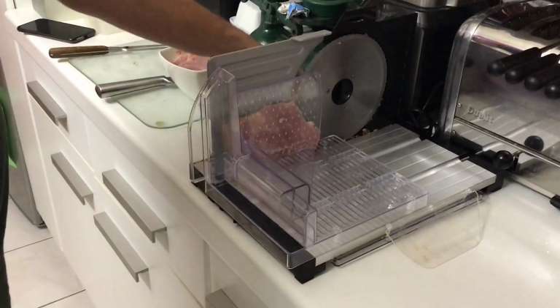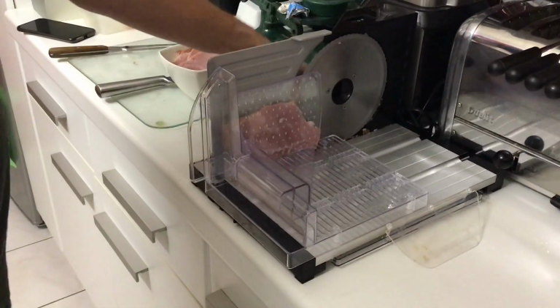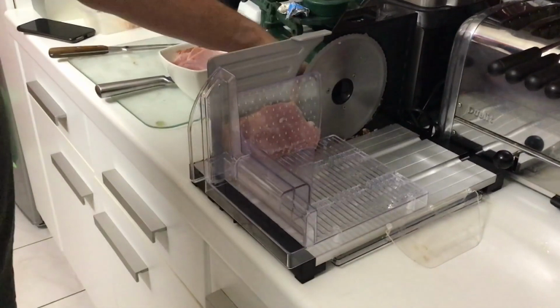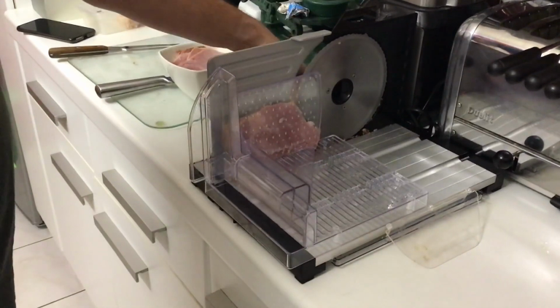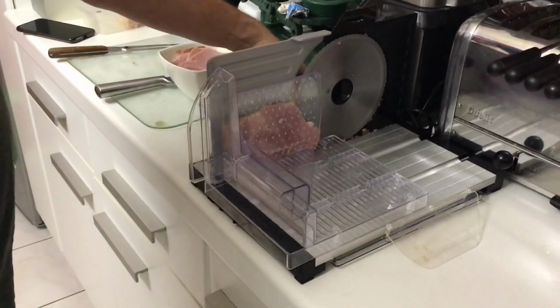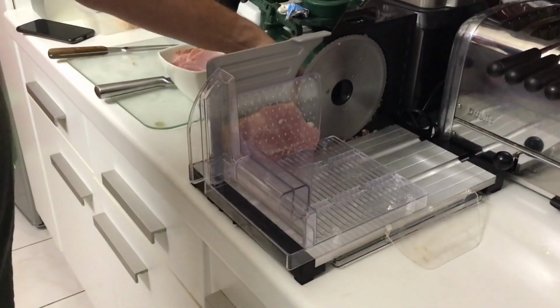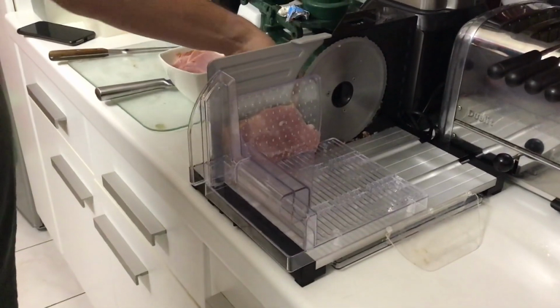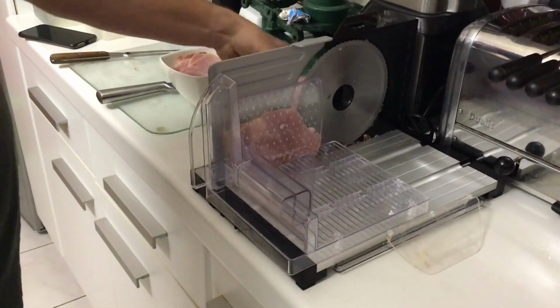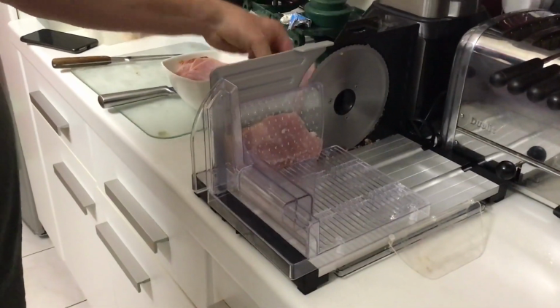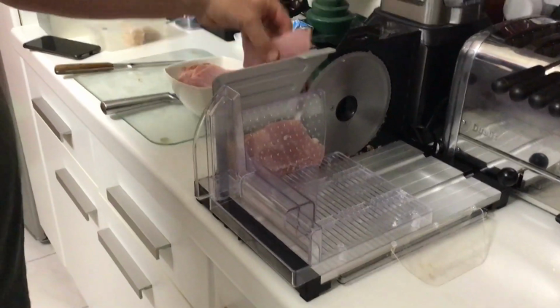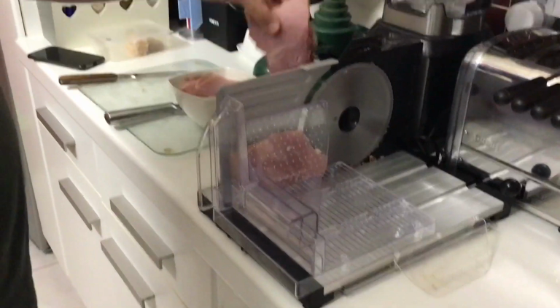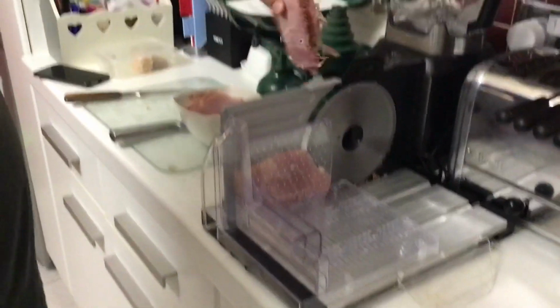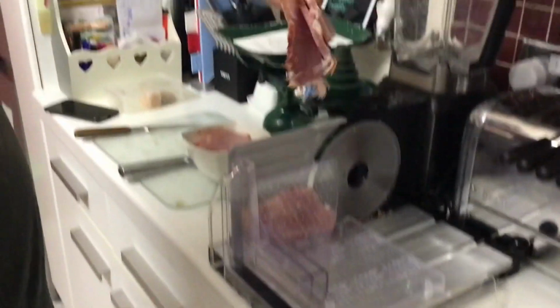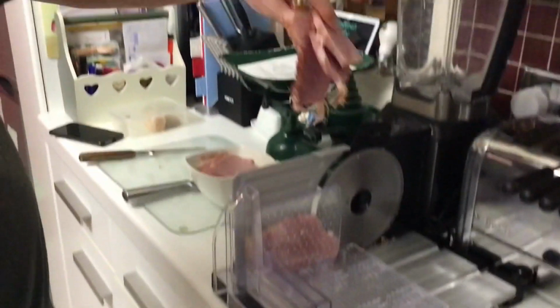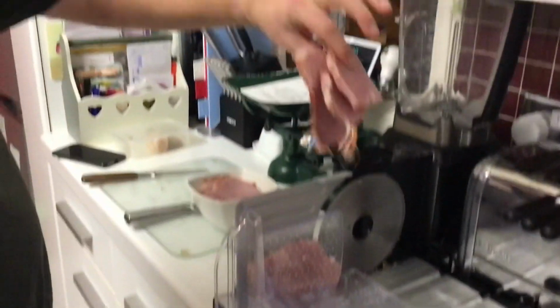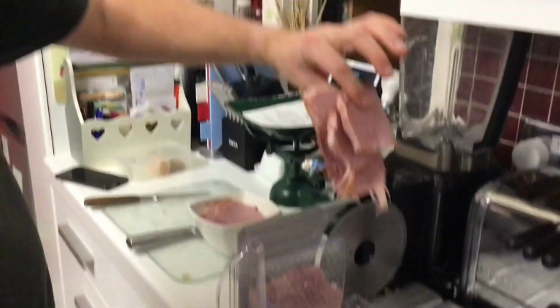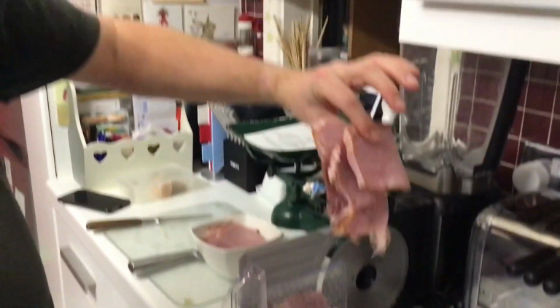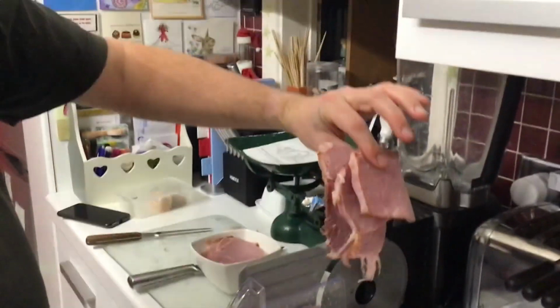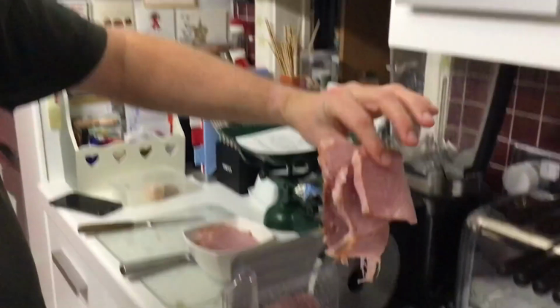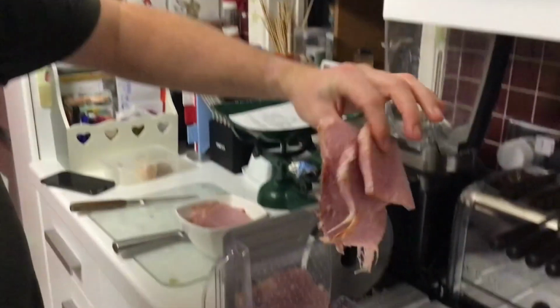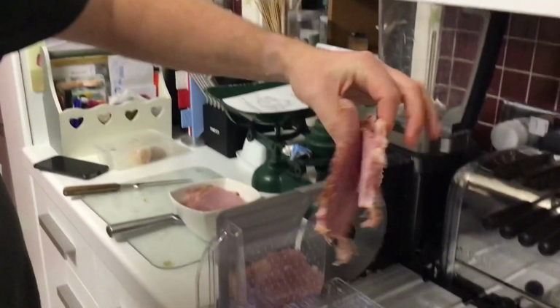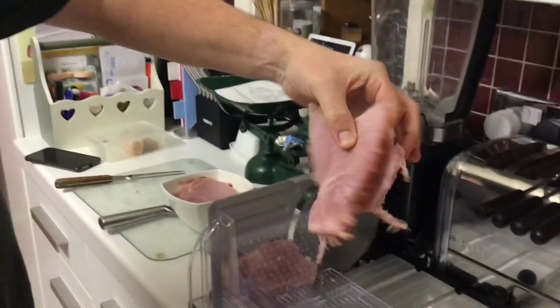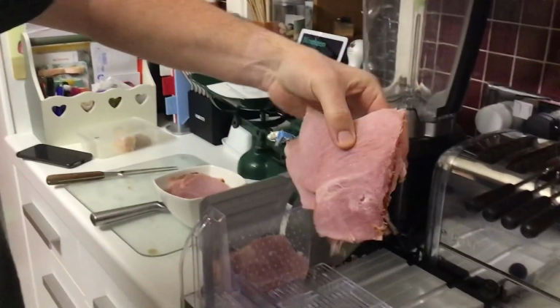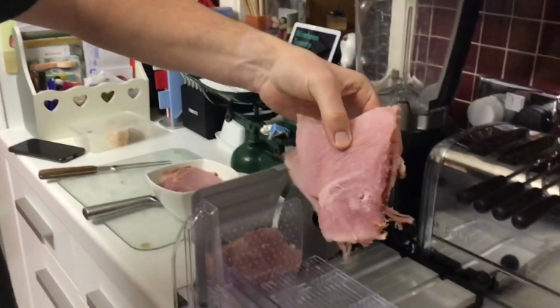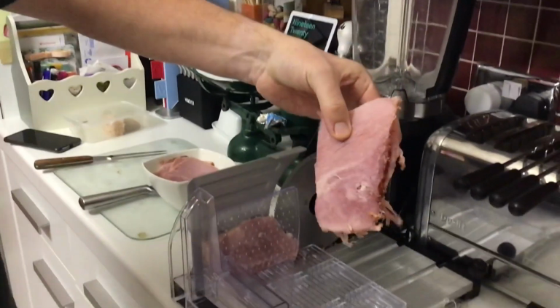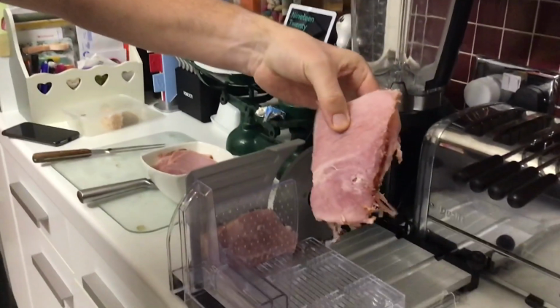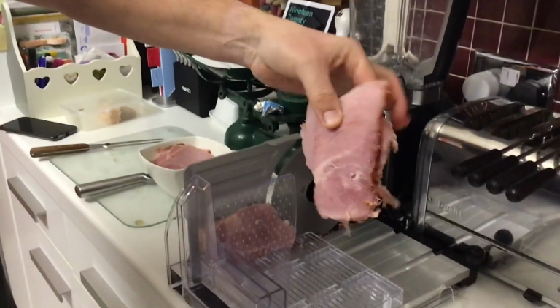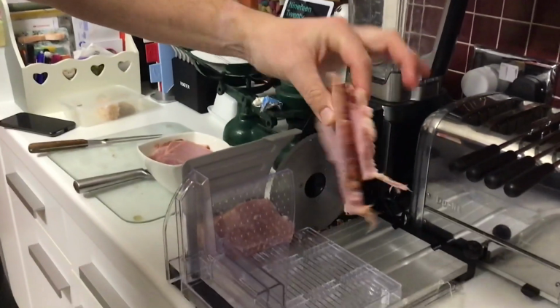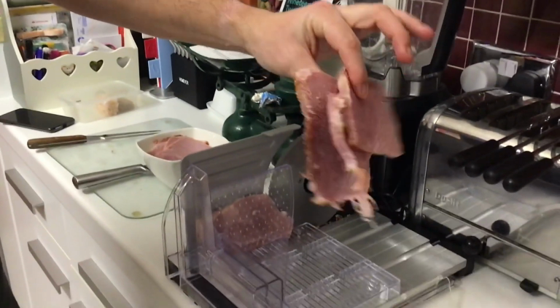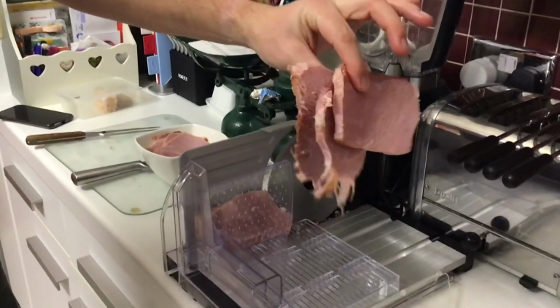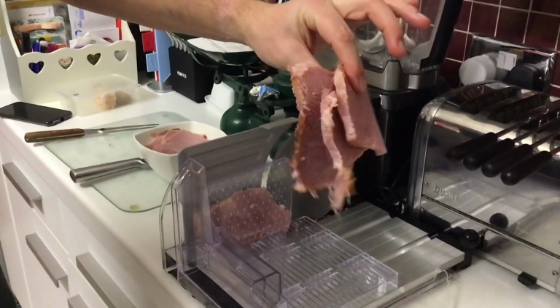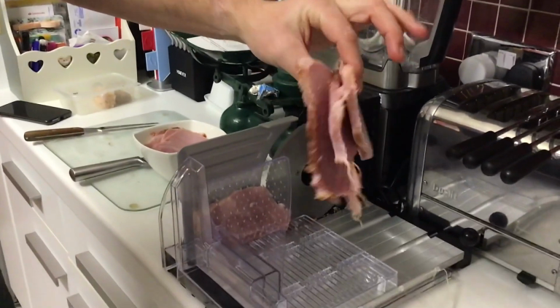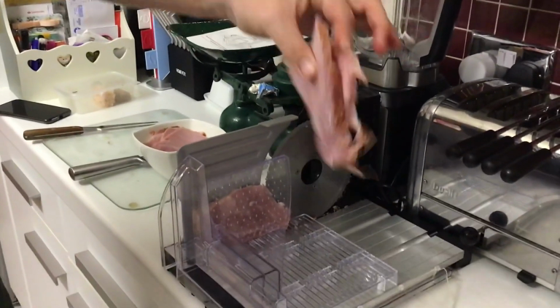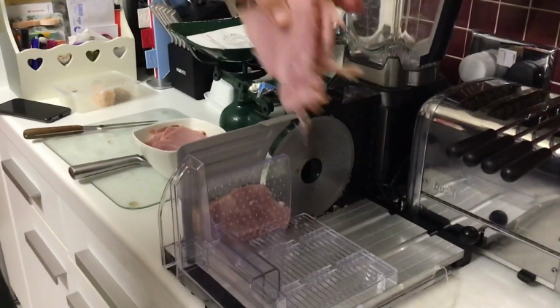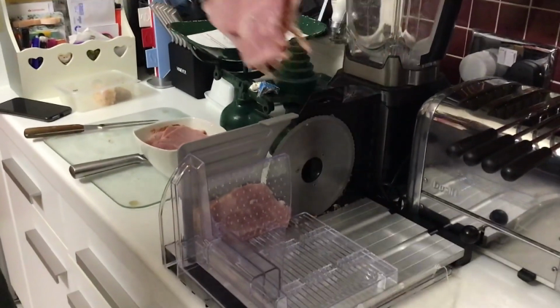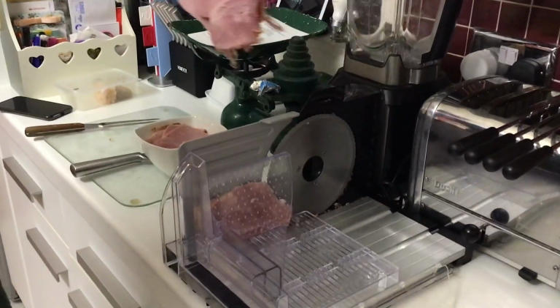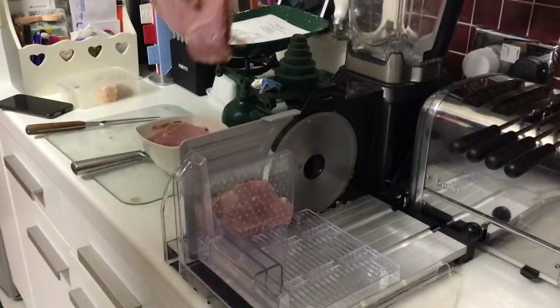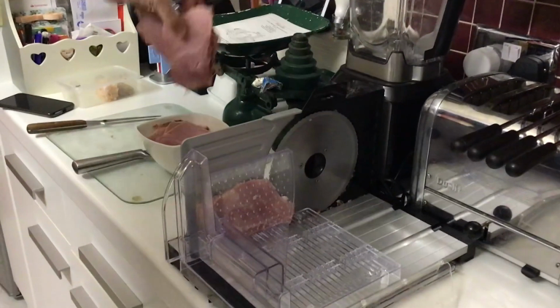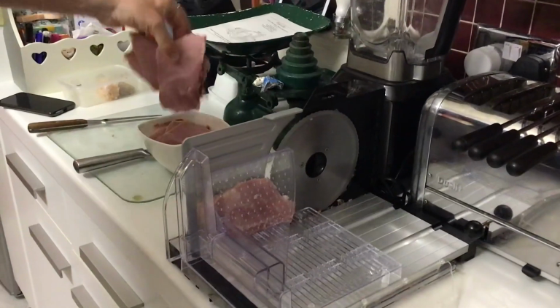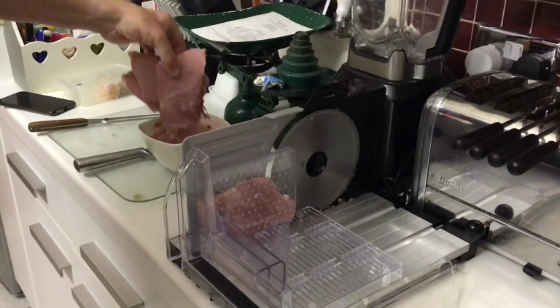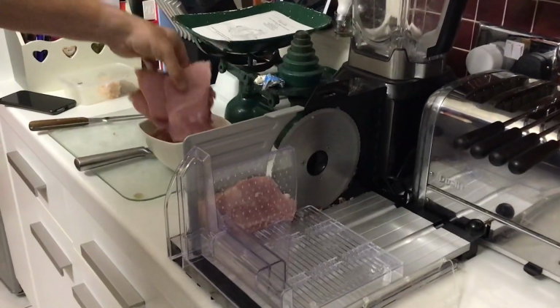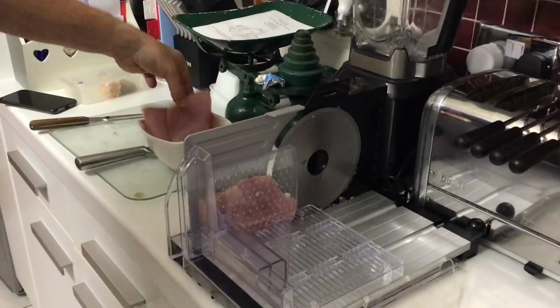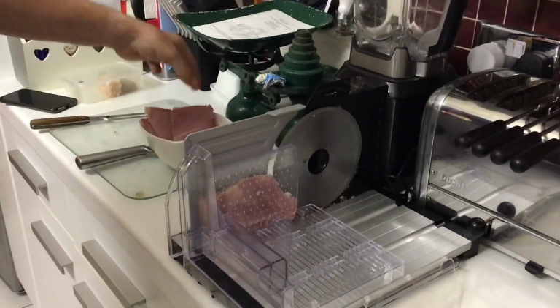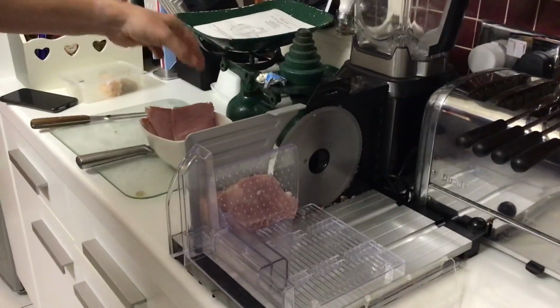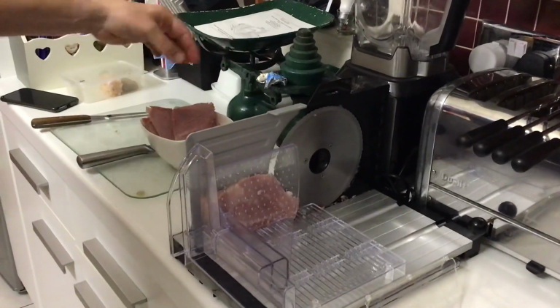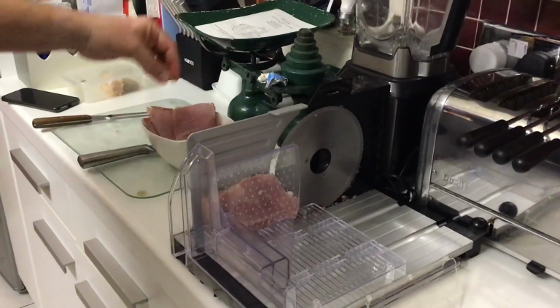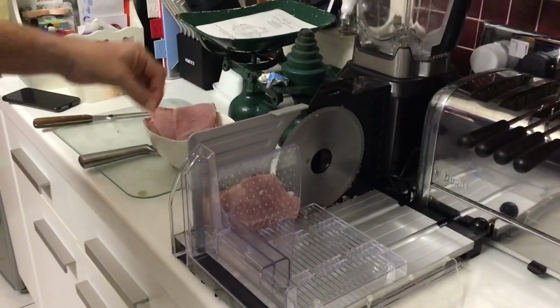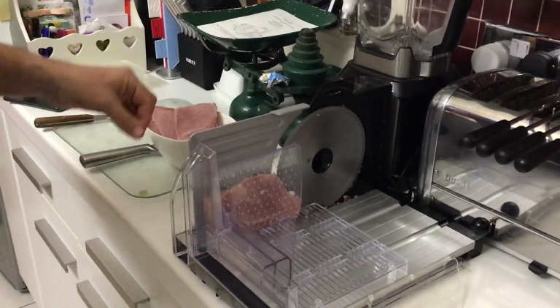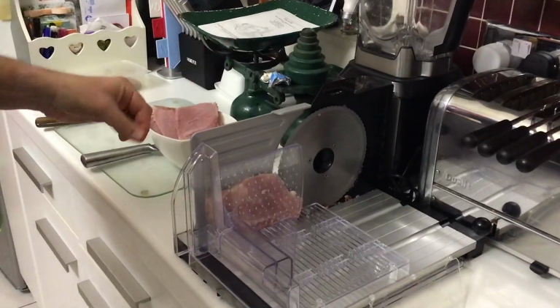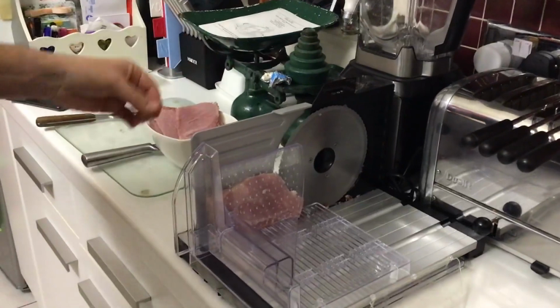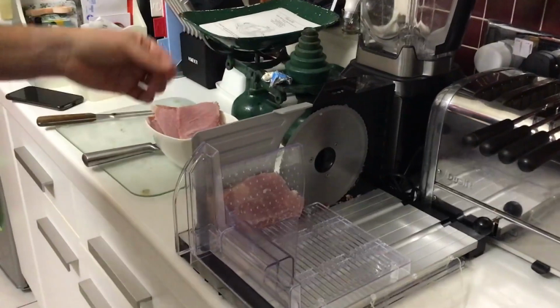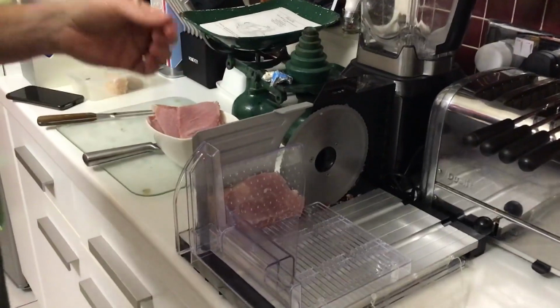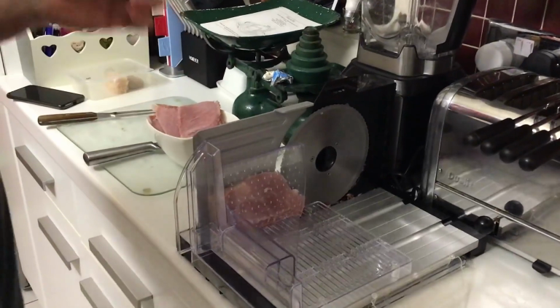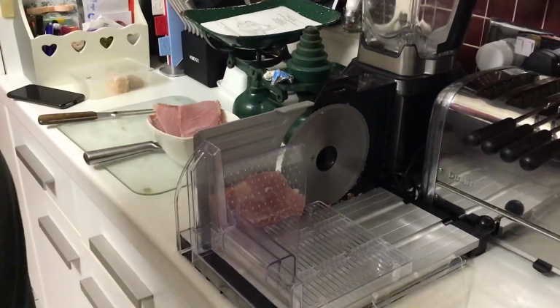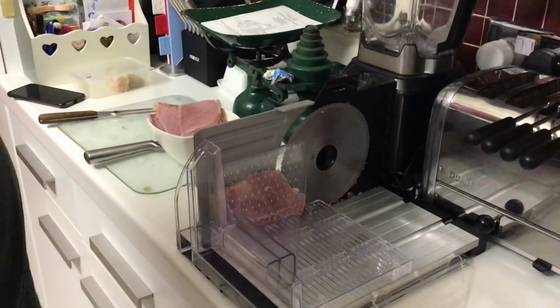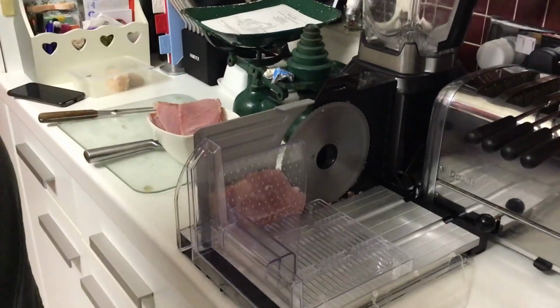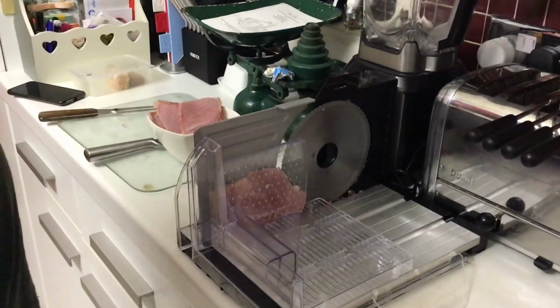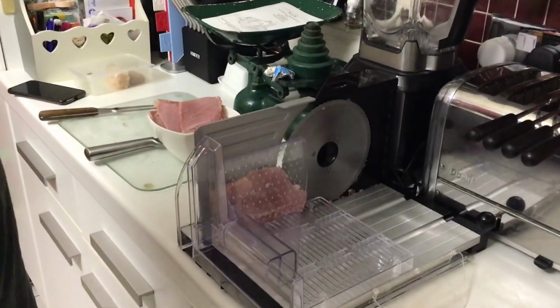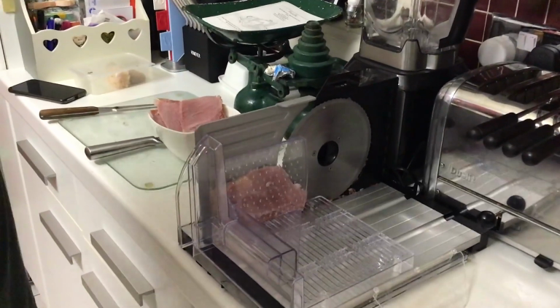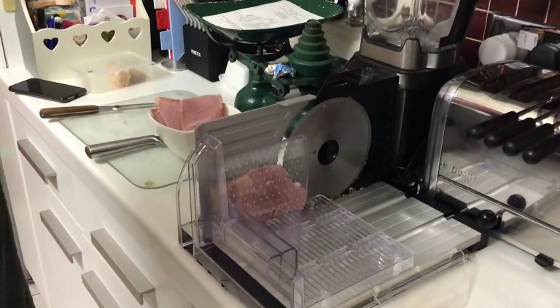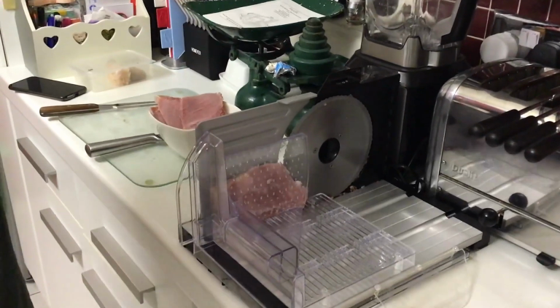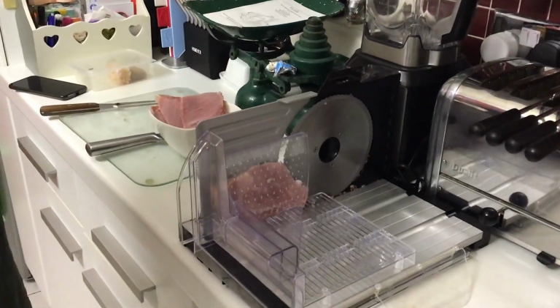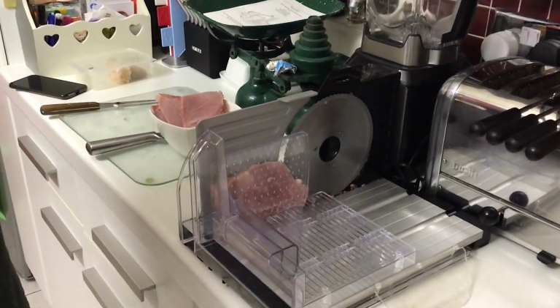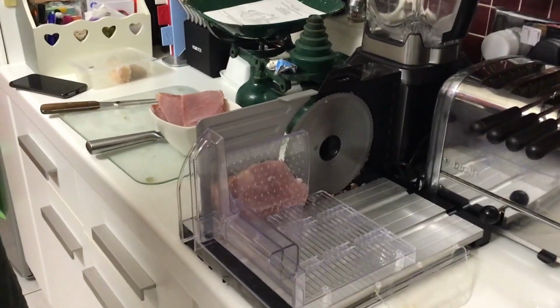There you go, that's the remains of our Sunday roast to go in the fridge for the rest of the week.